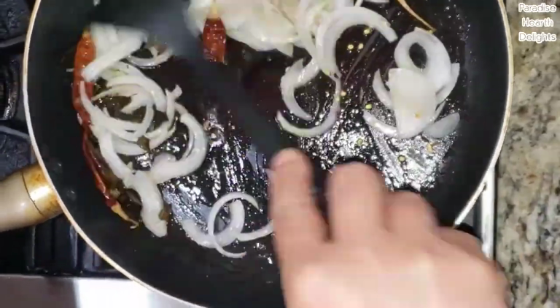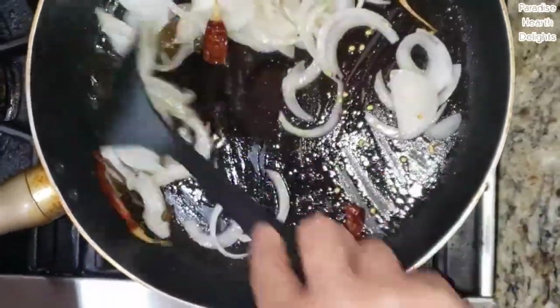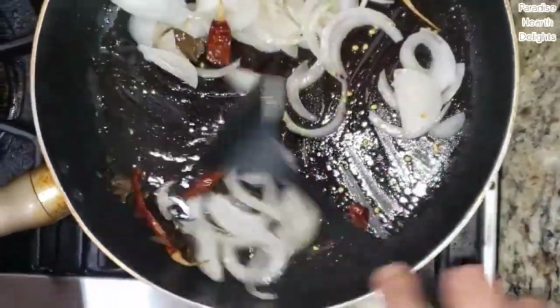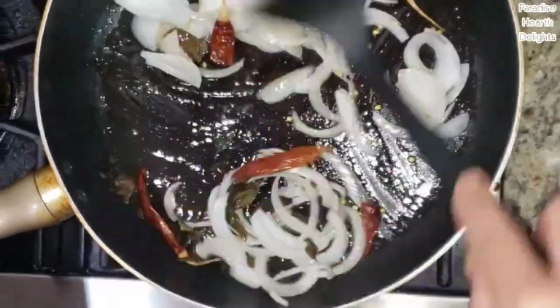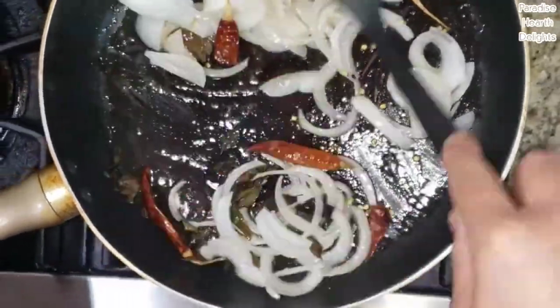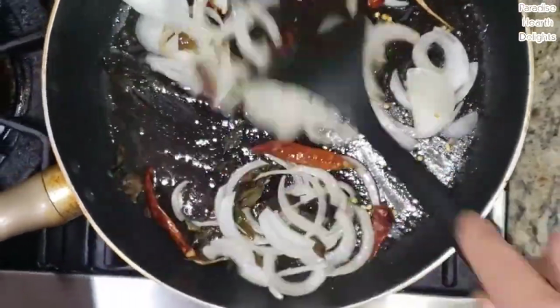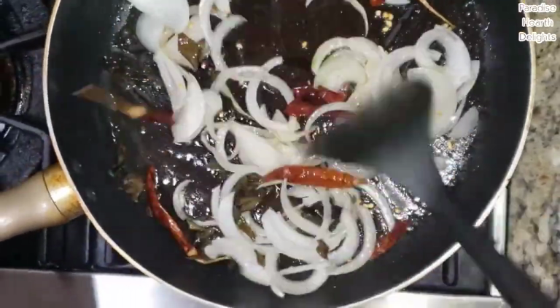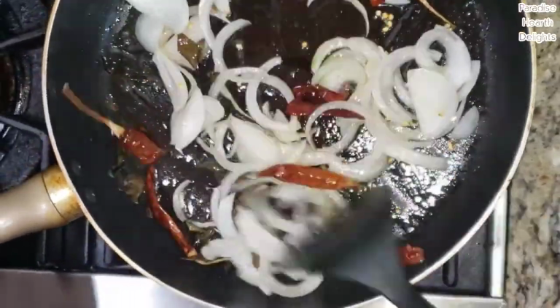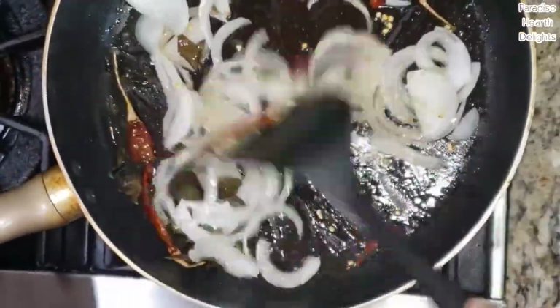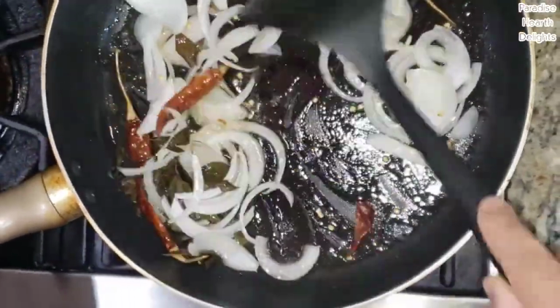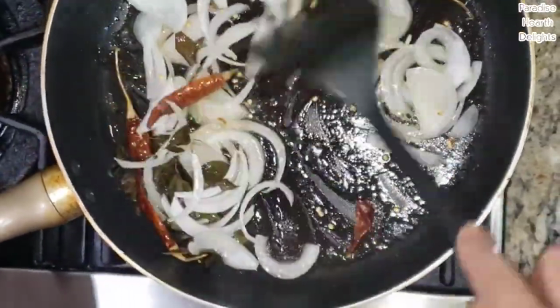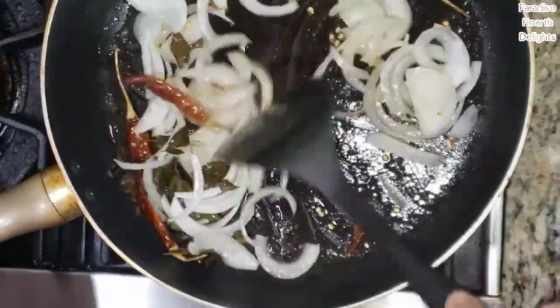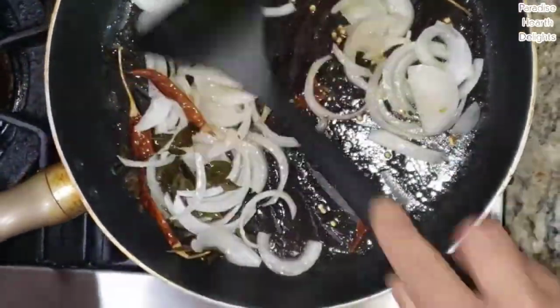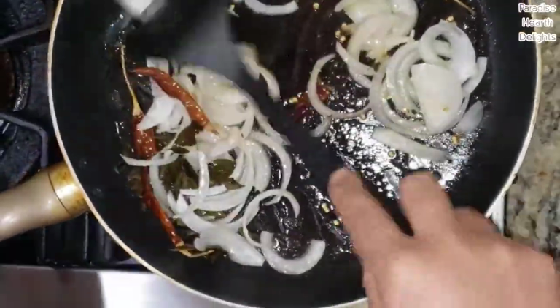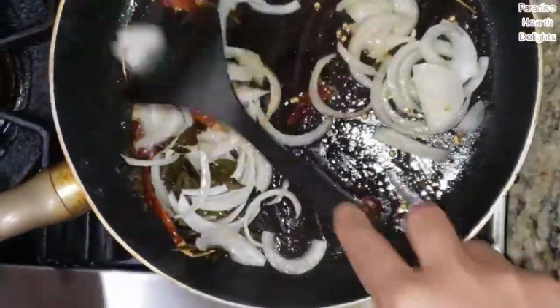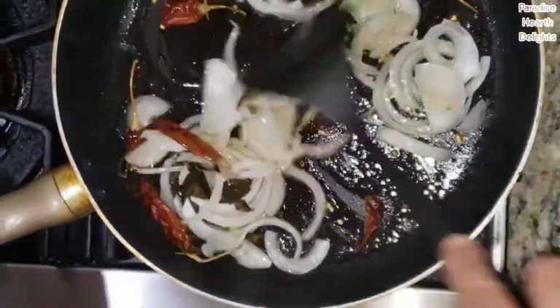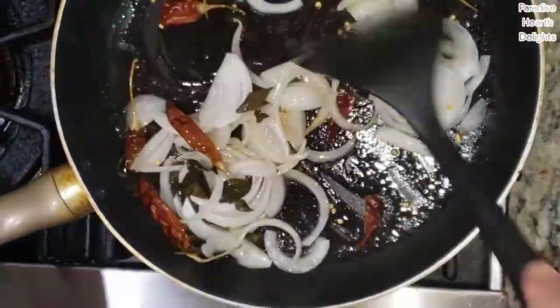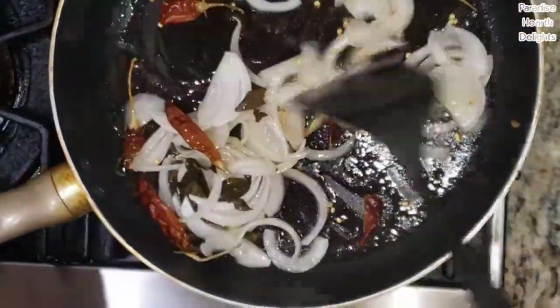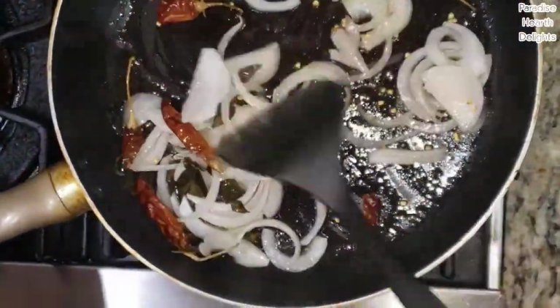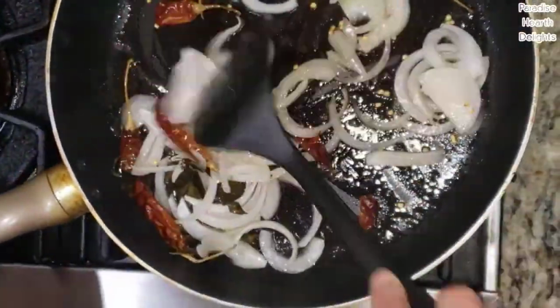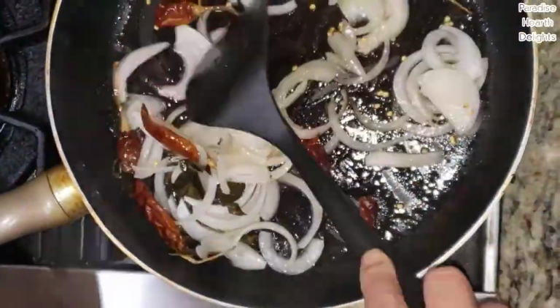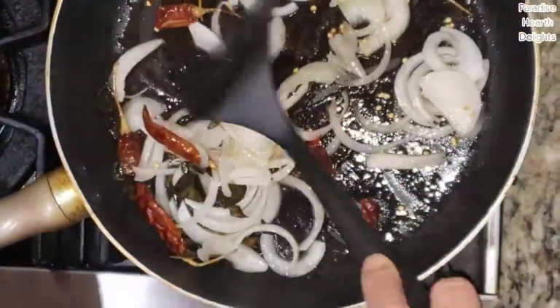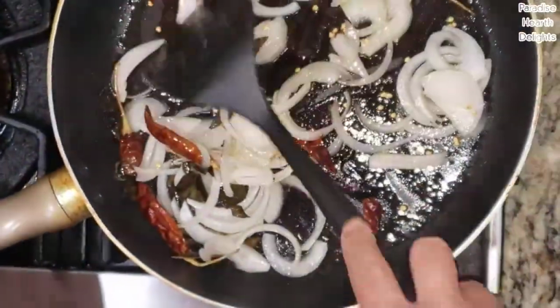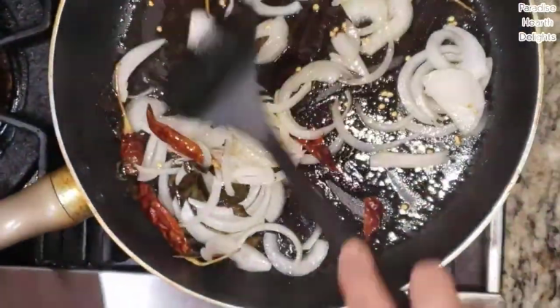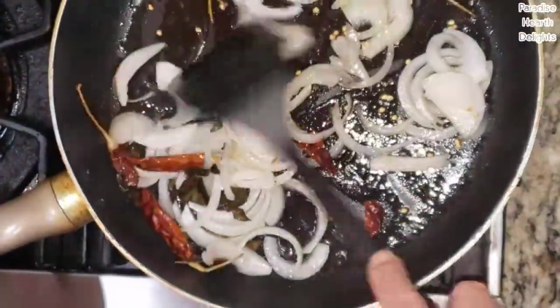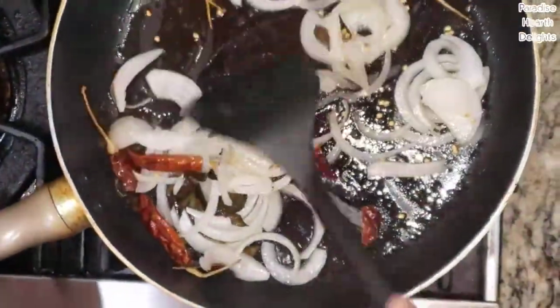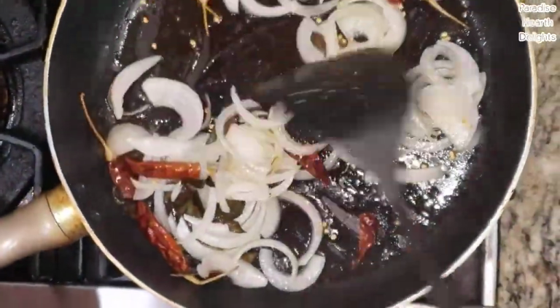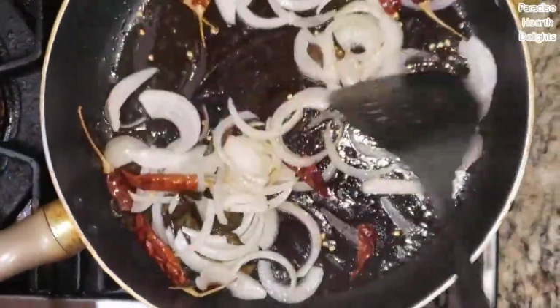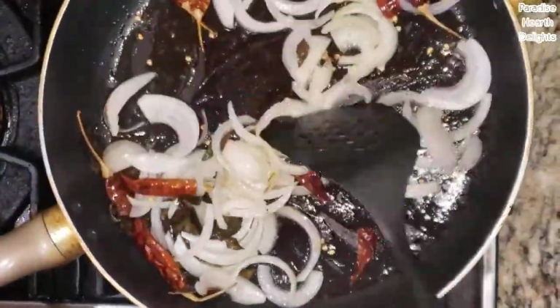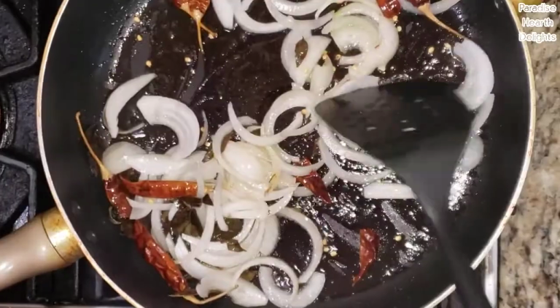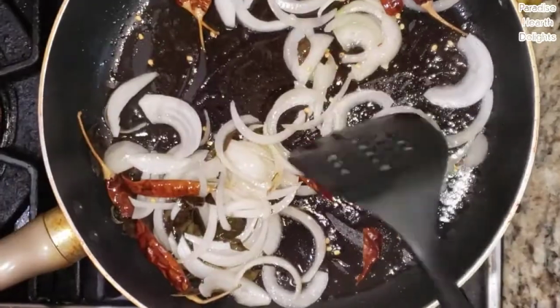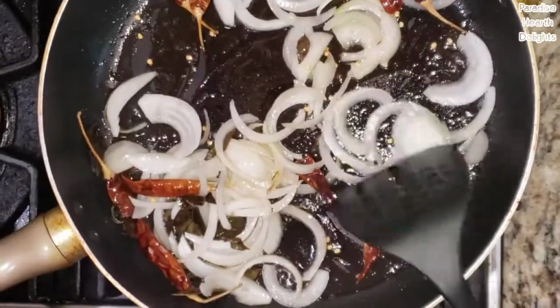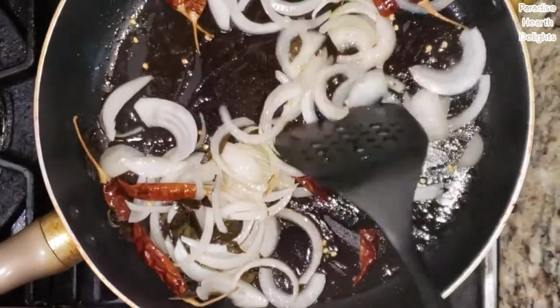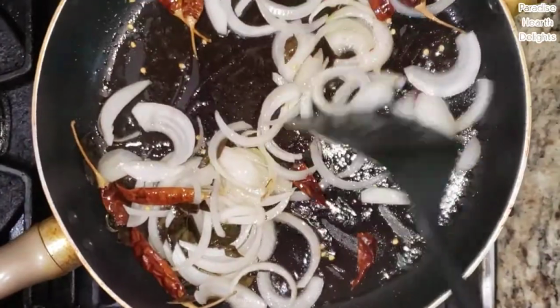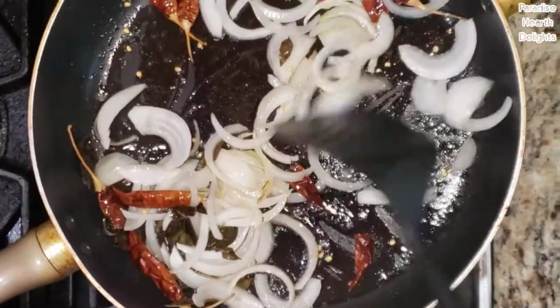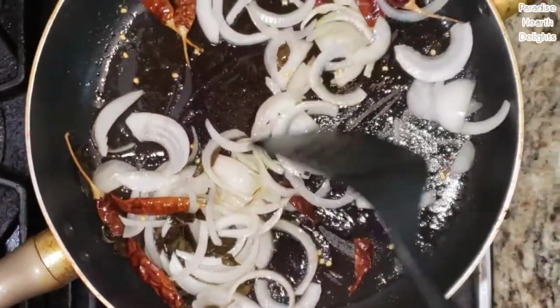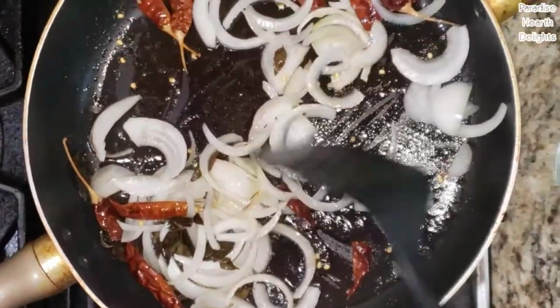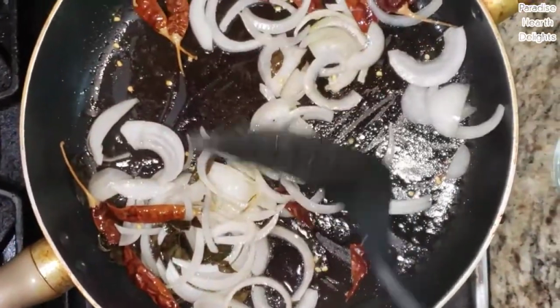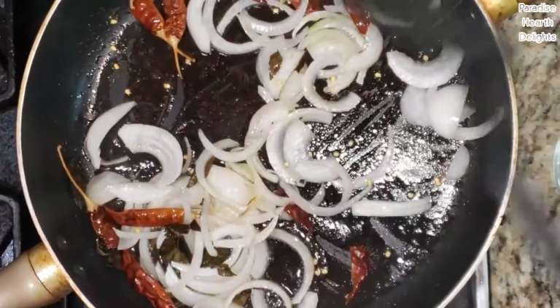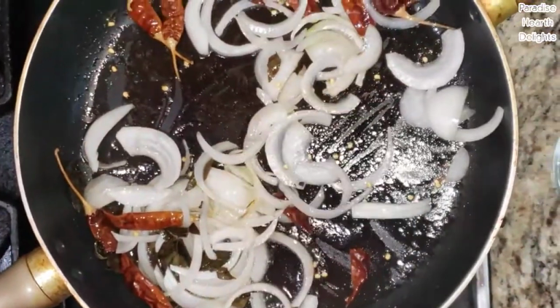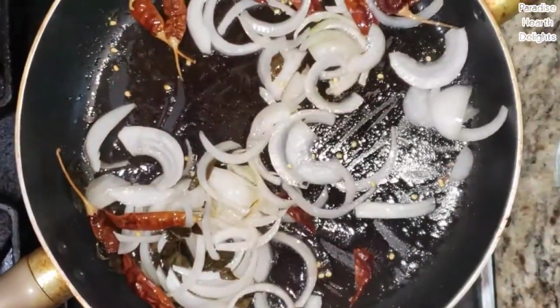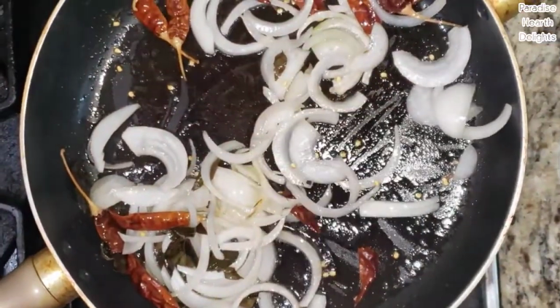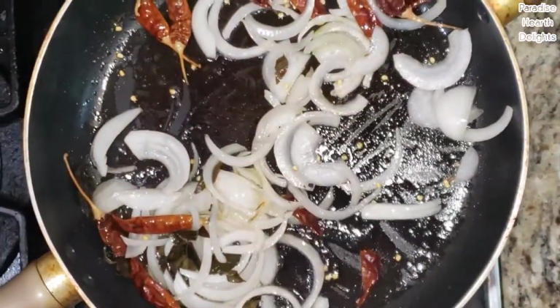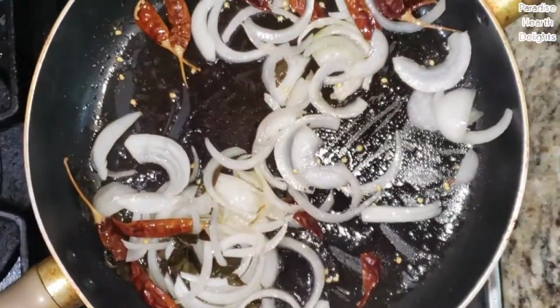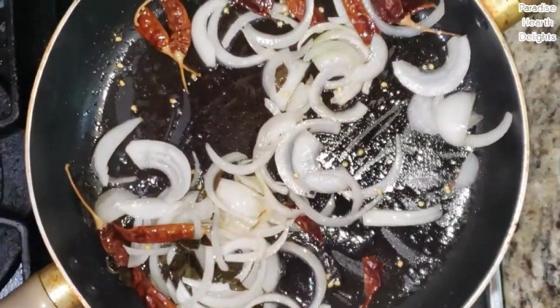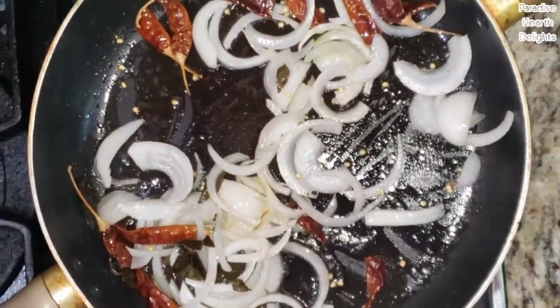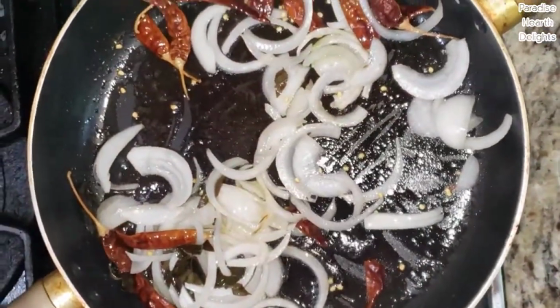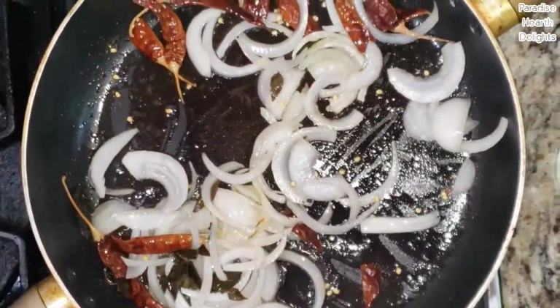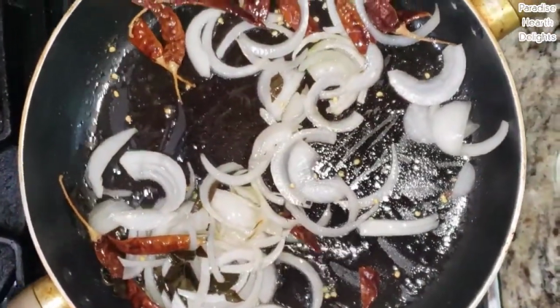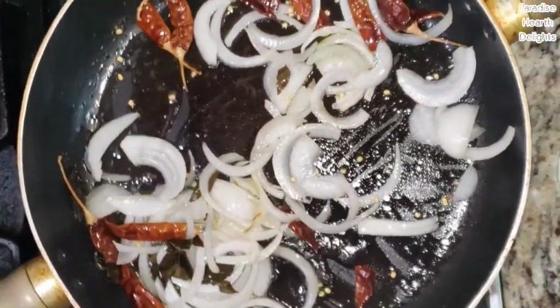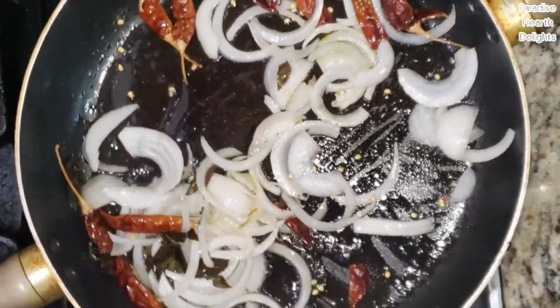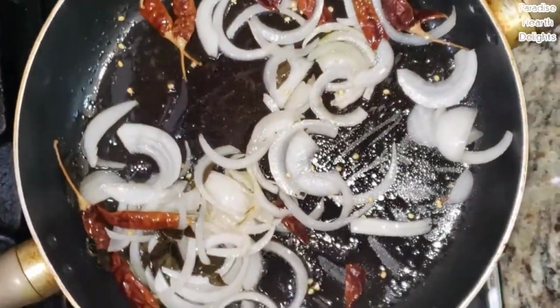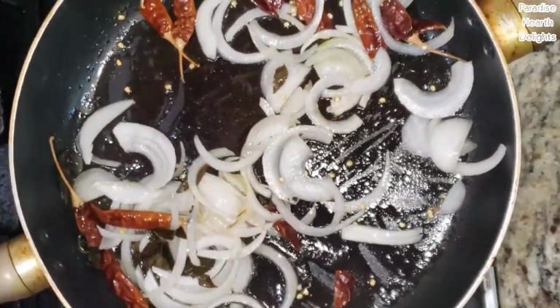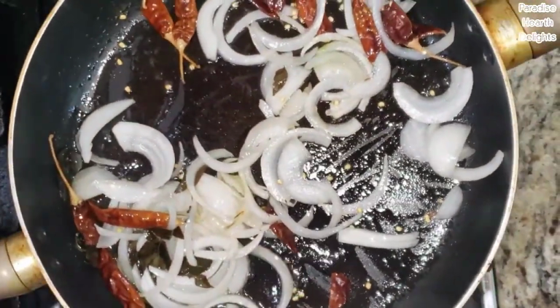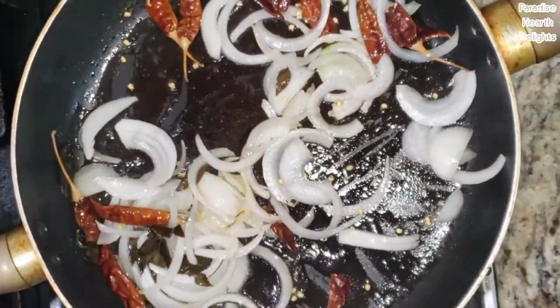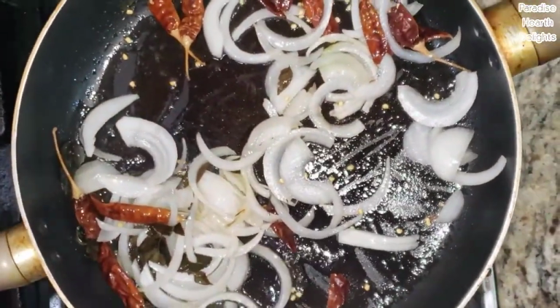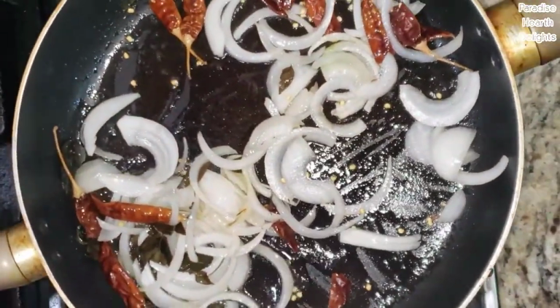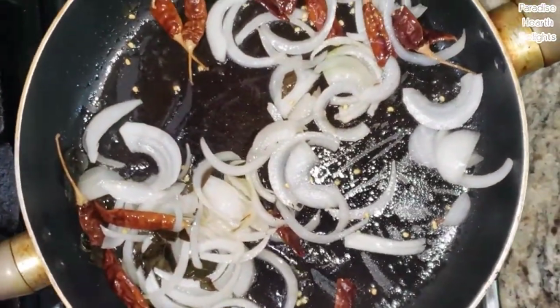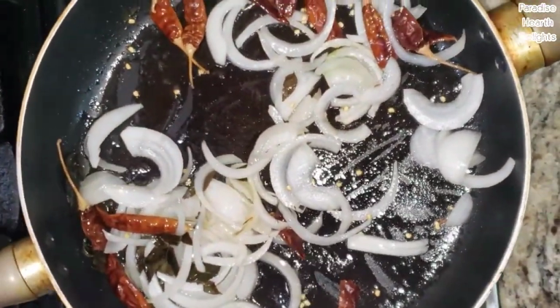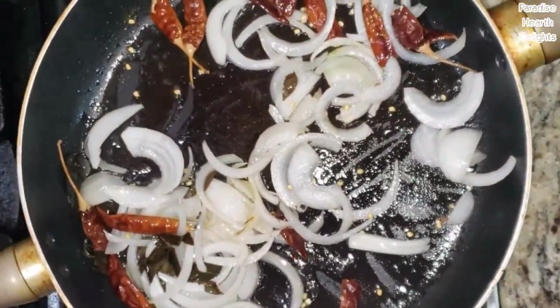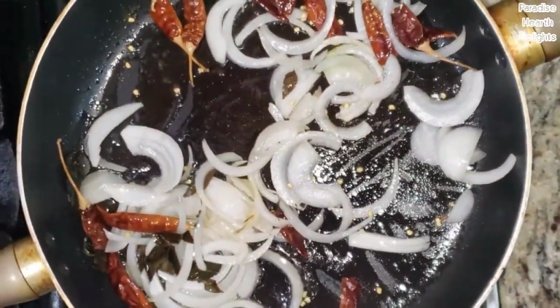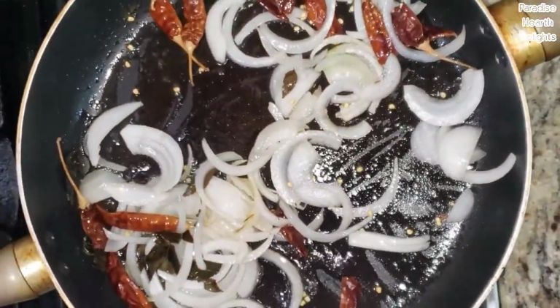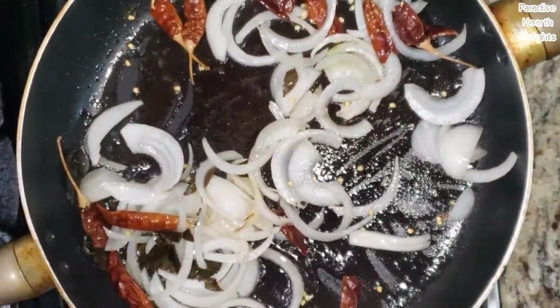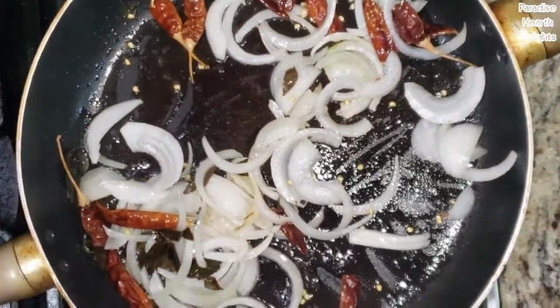I'm going to continue sautéing this till the onions are nice and brown and I've completely cooked through the chilies and onions.